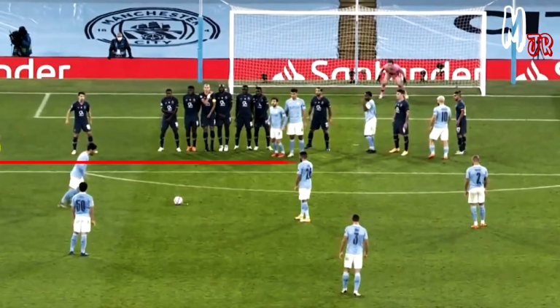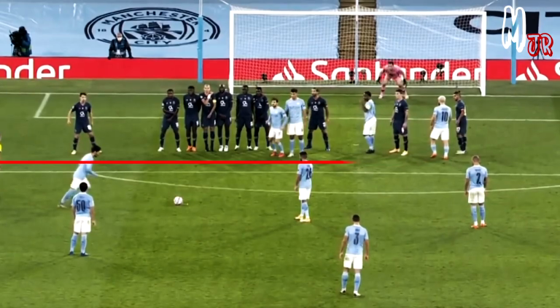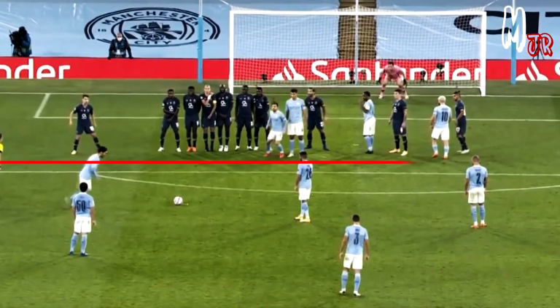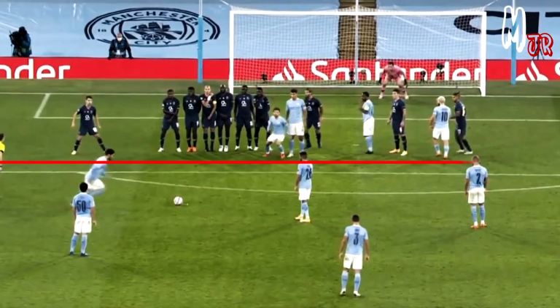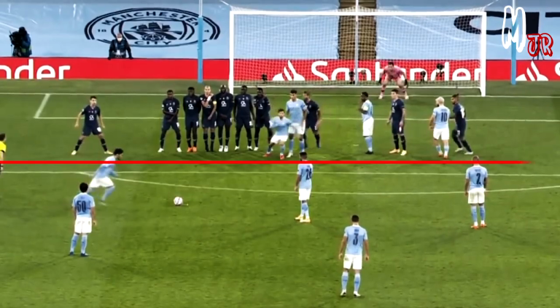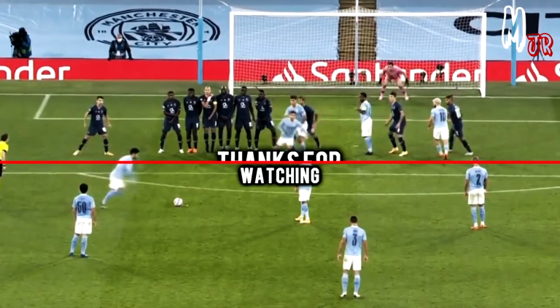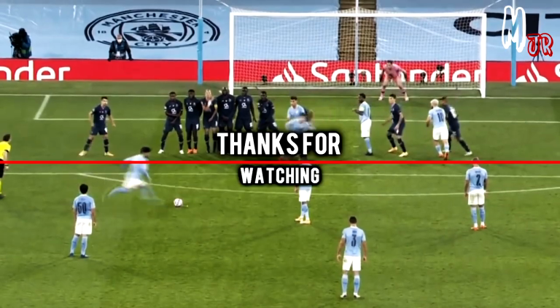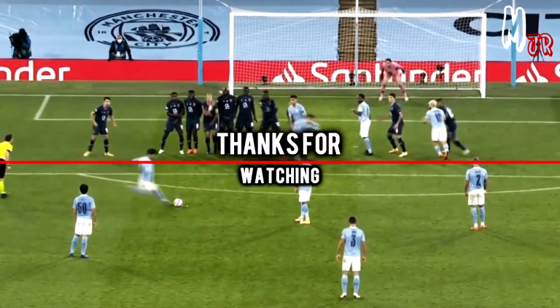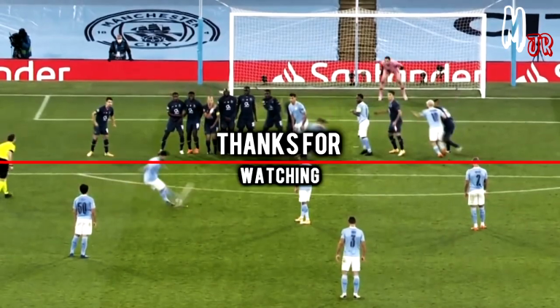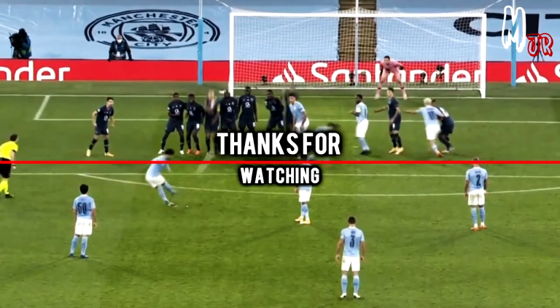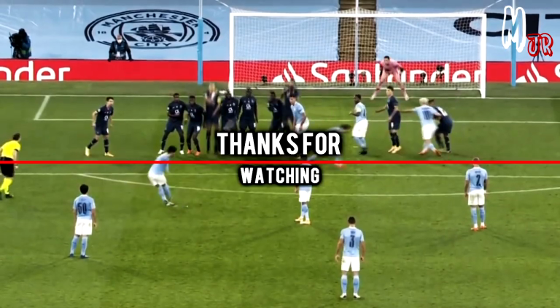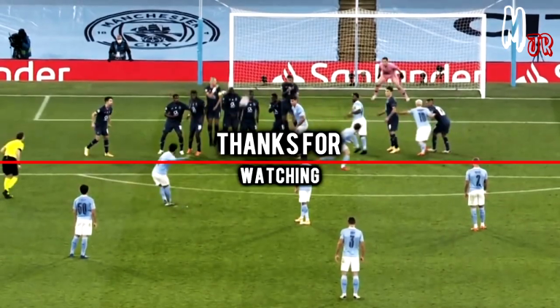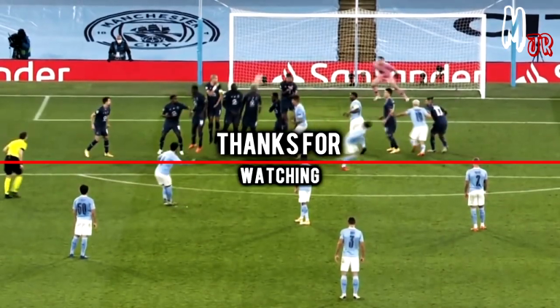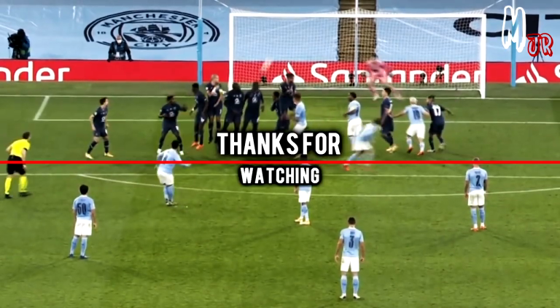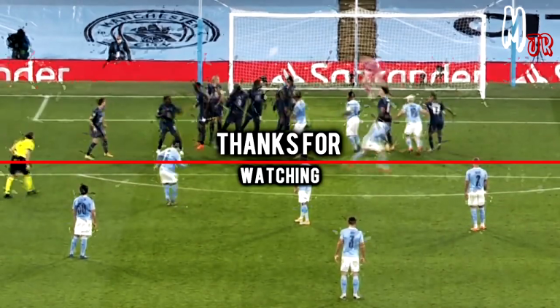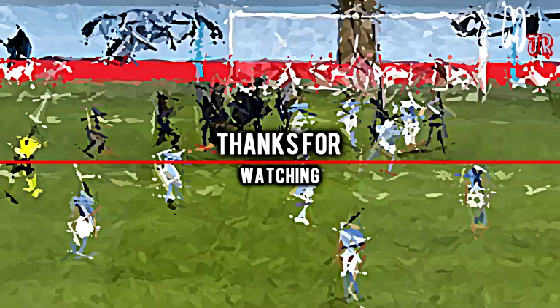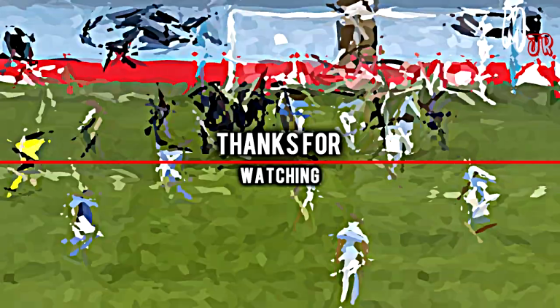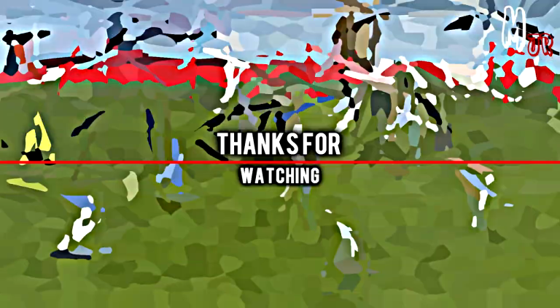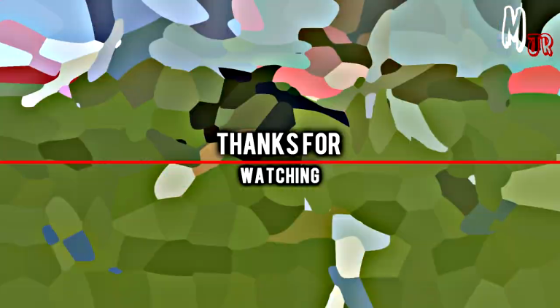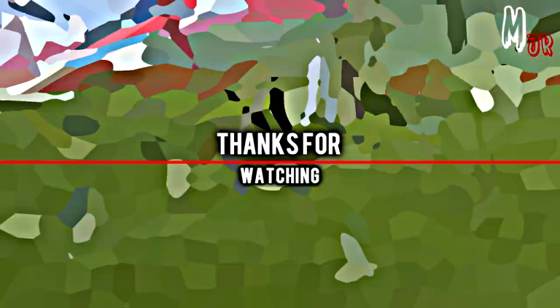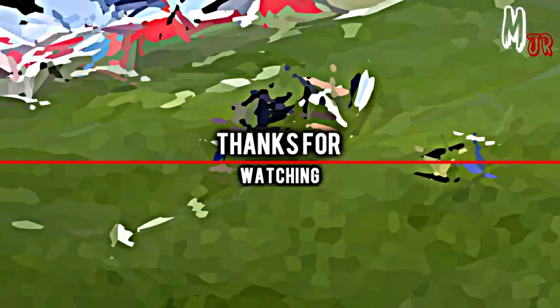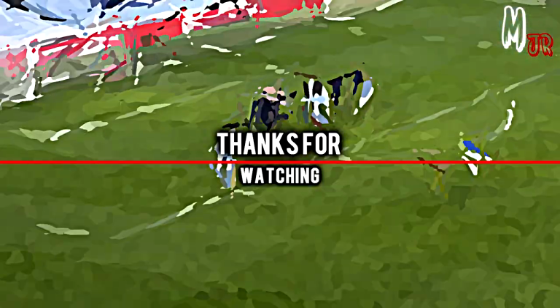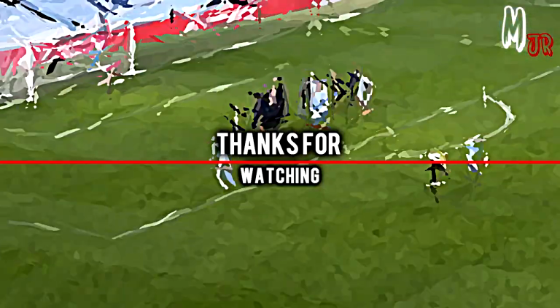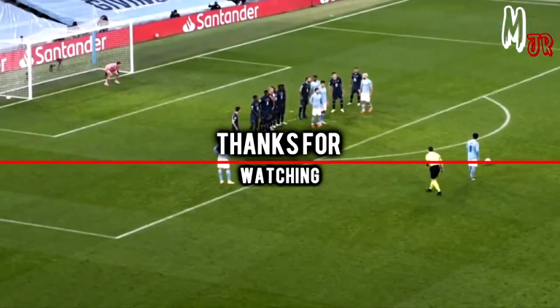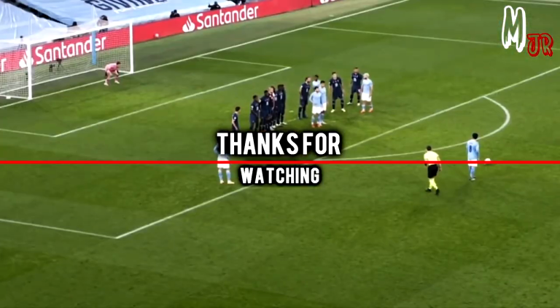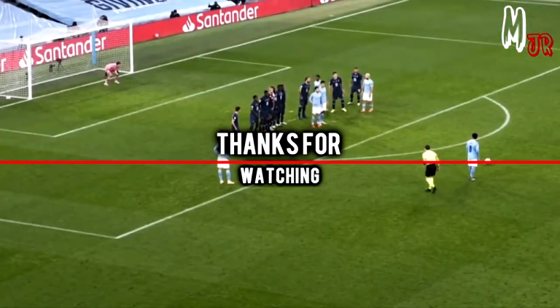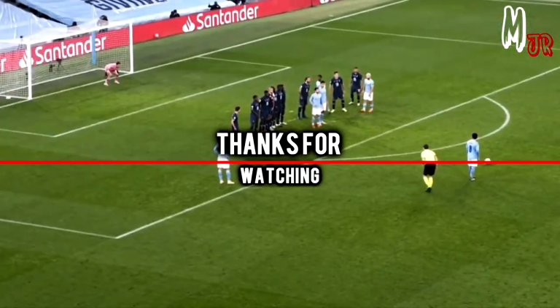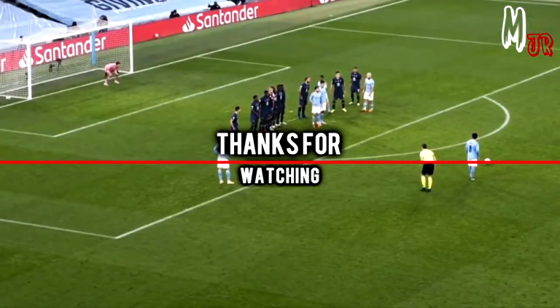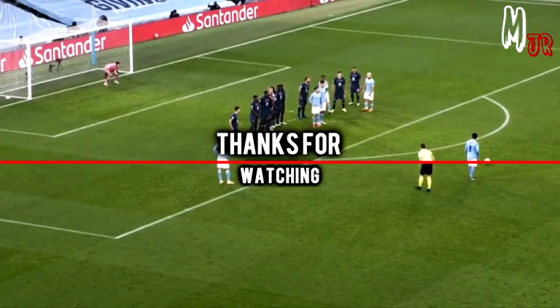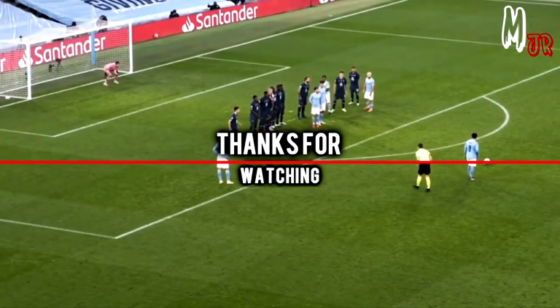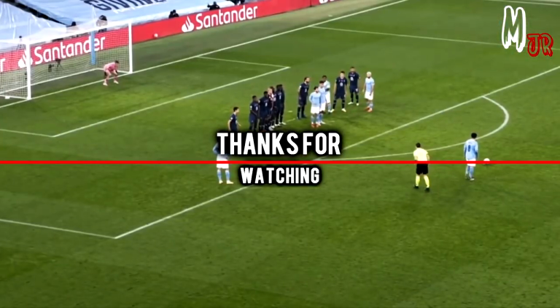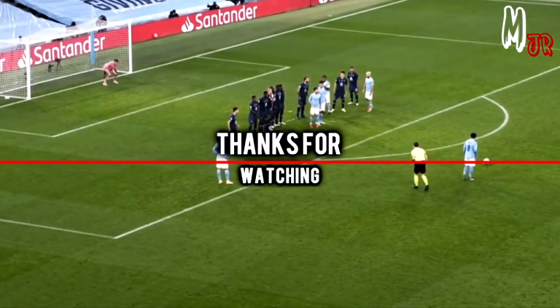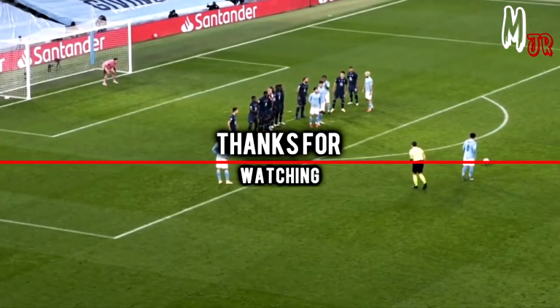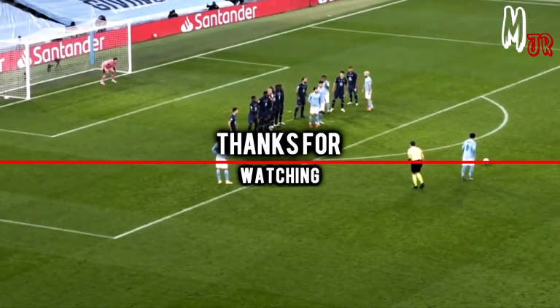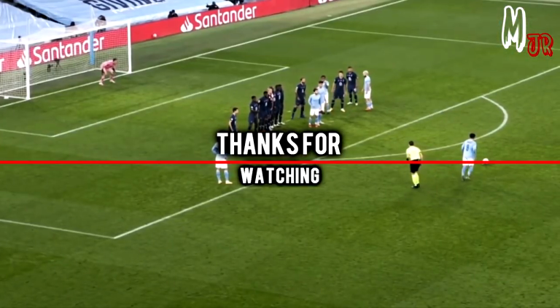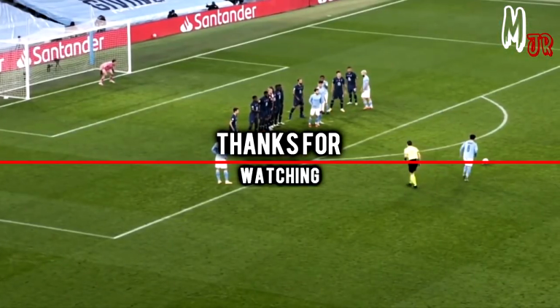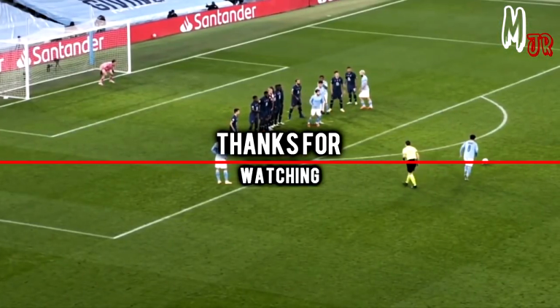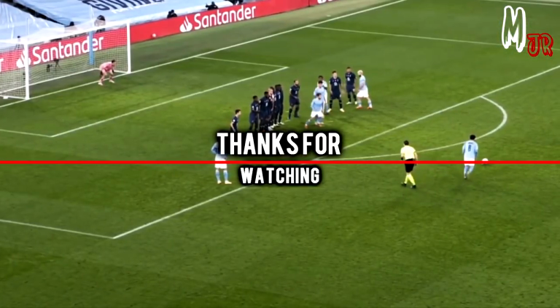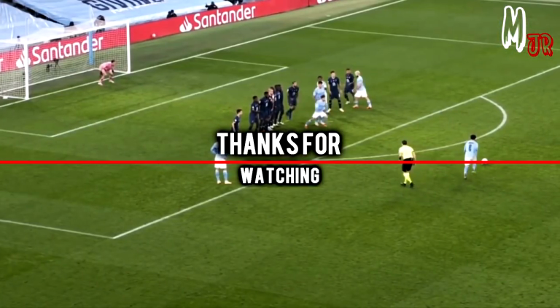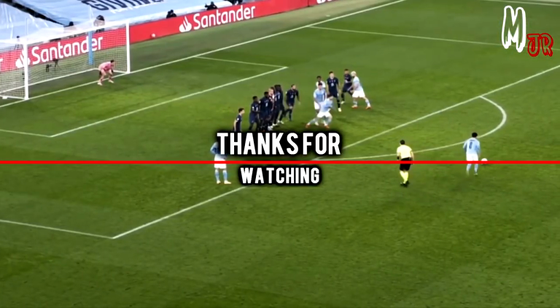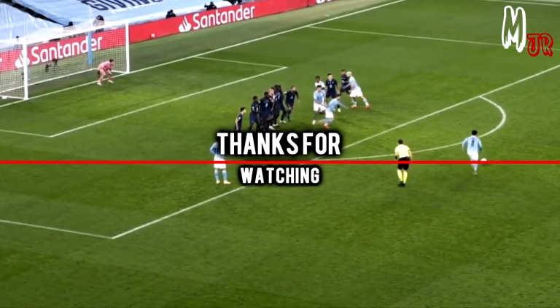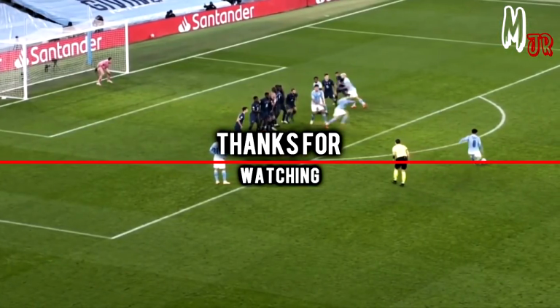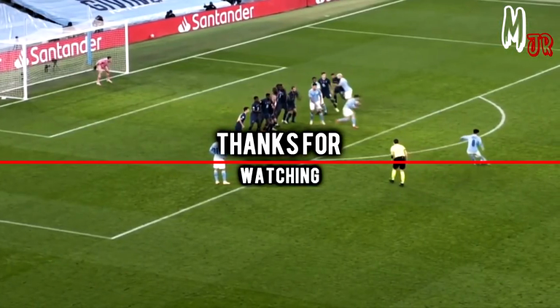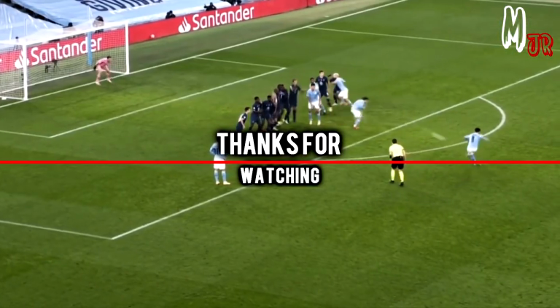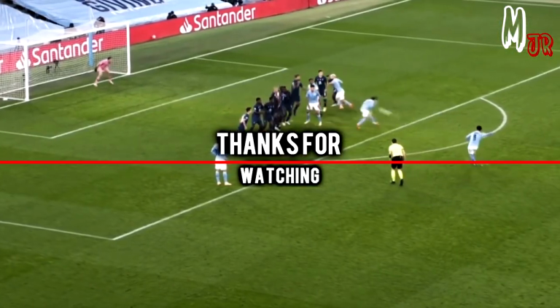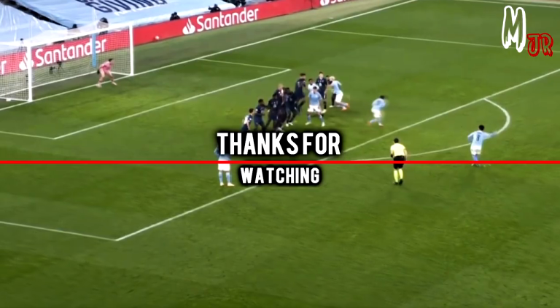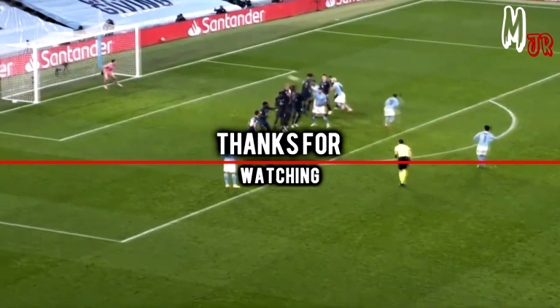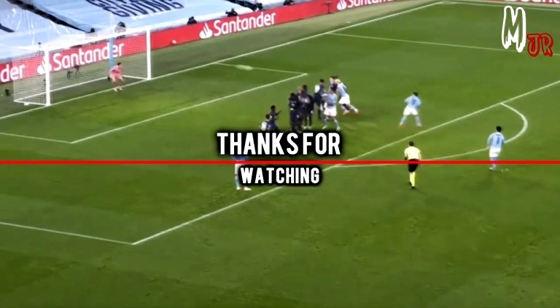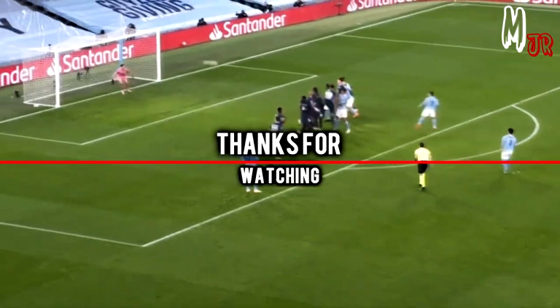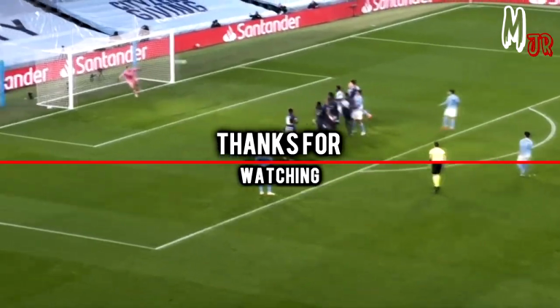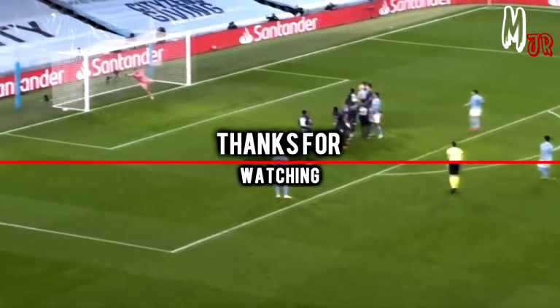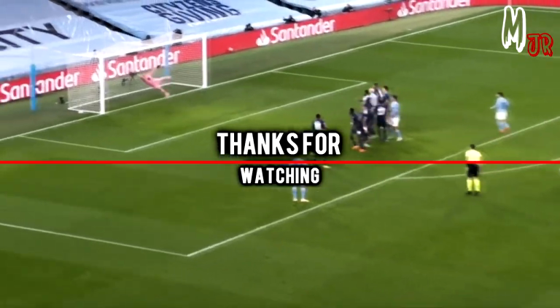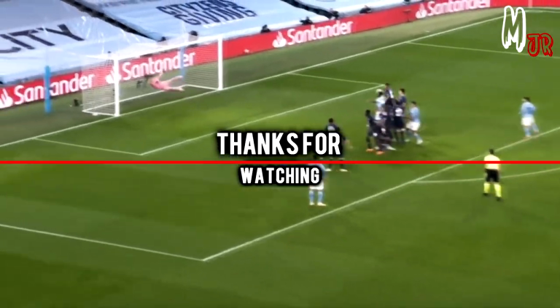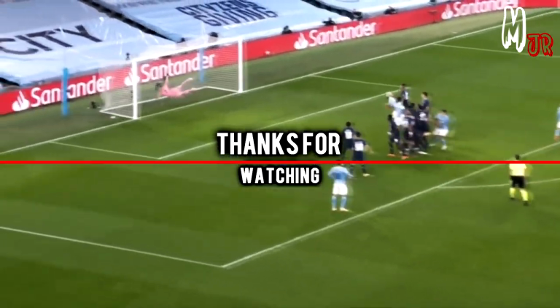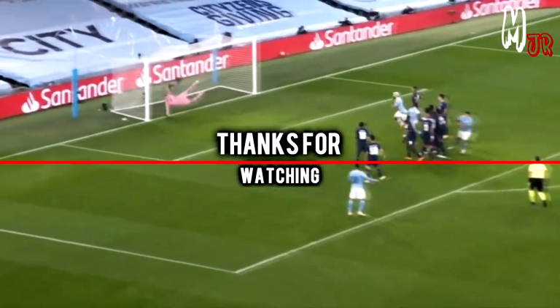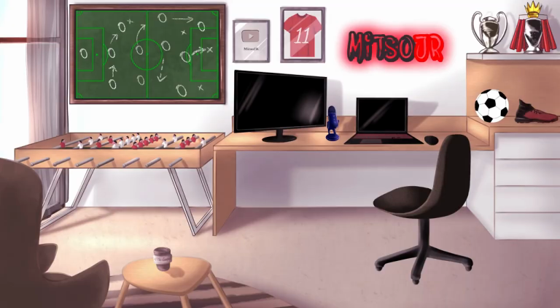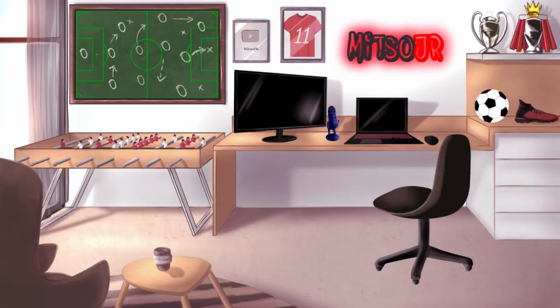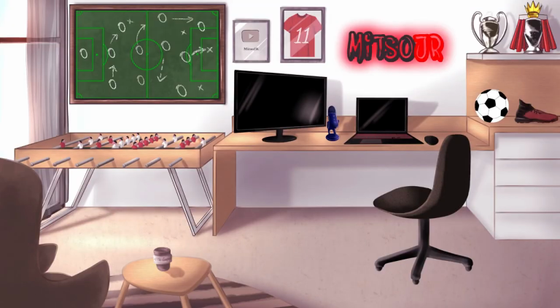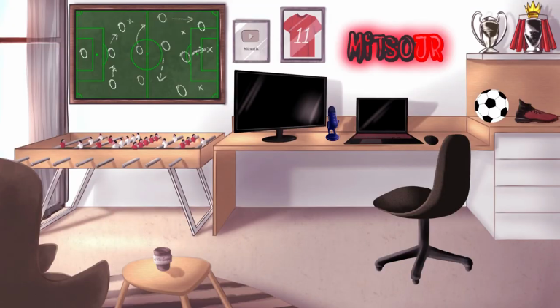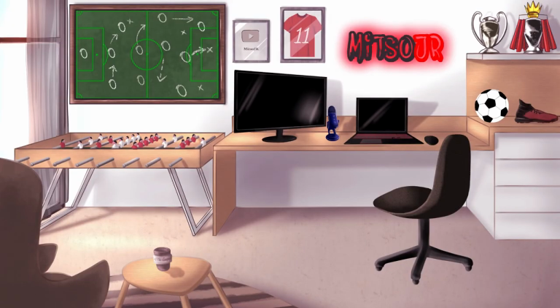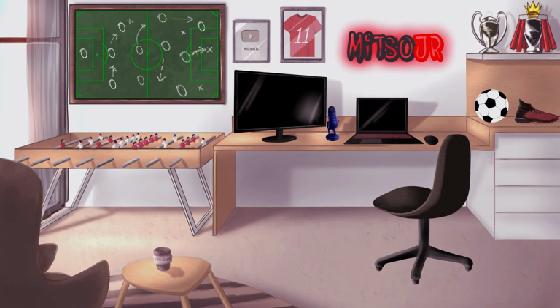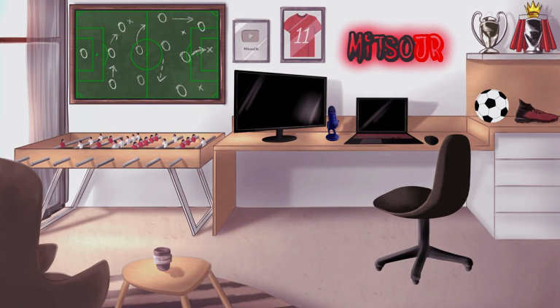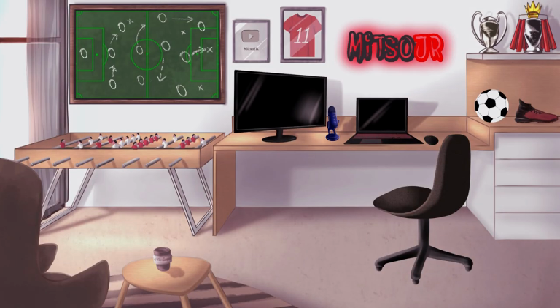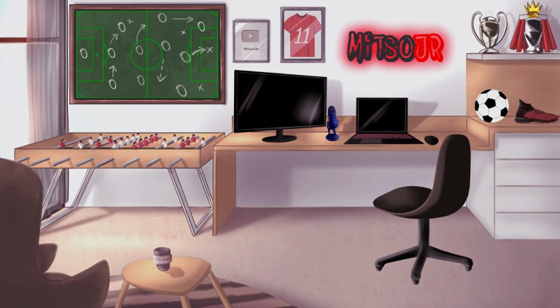So that was it guys, I hope you have enjoyed this analysis. Thanks for watching and I will see you guys in the next one. Bye bye!